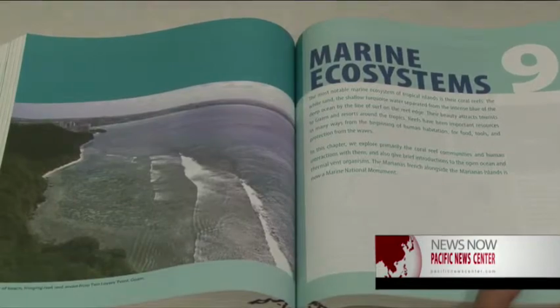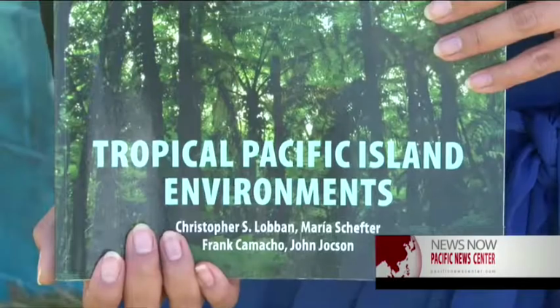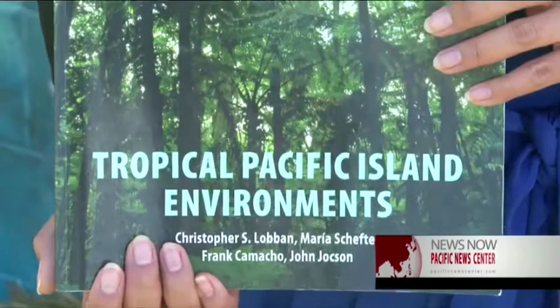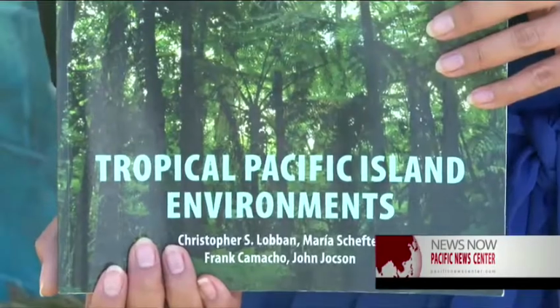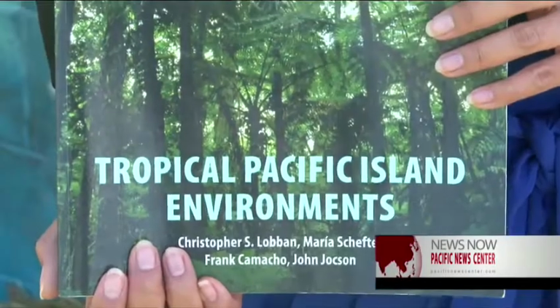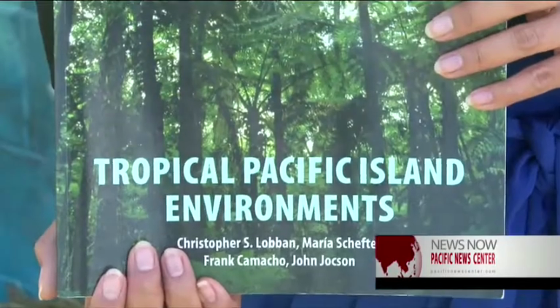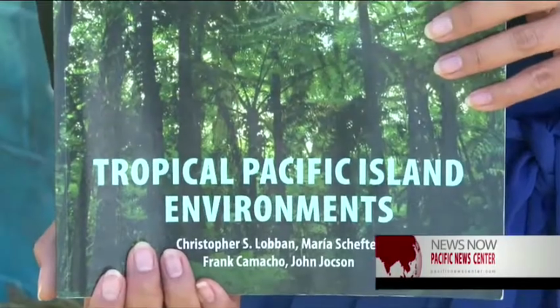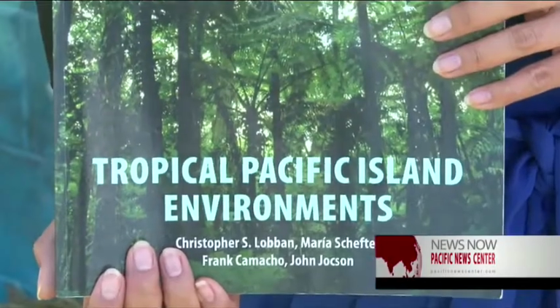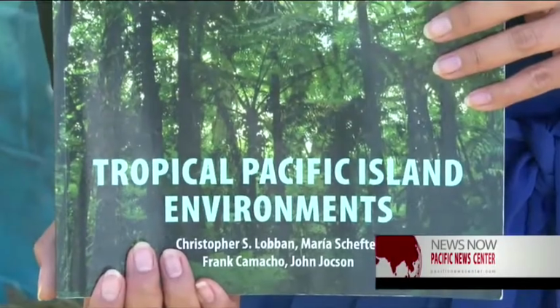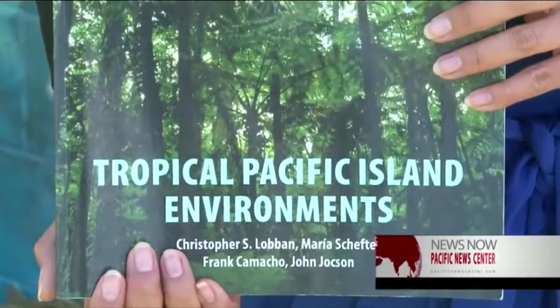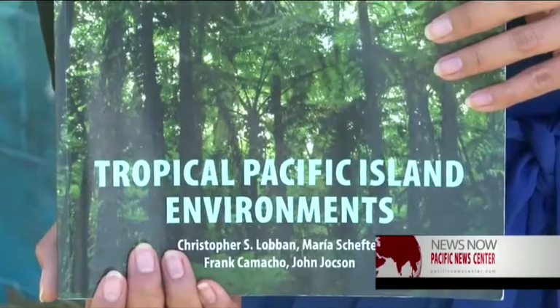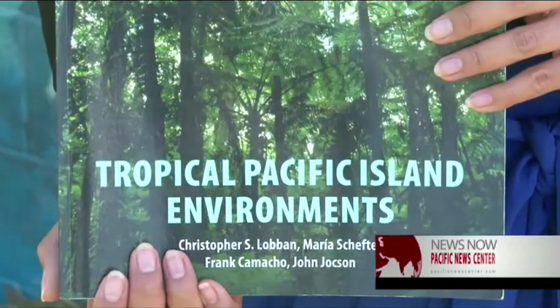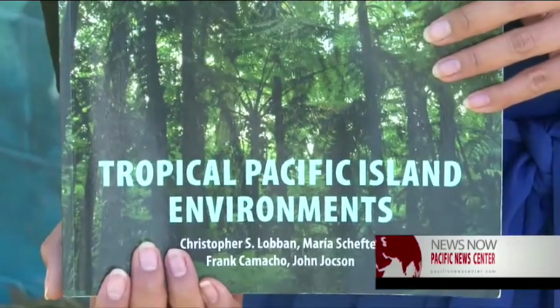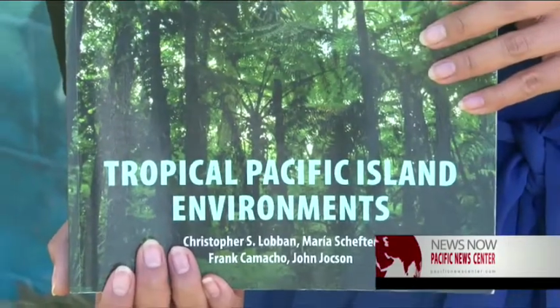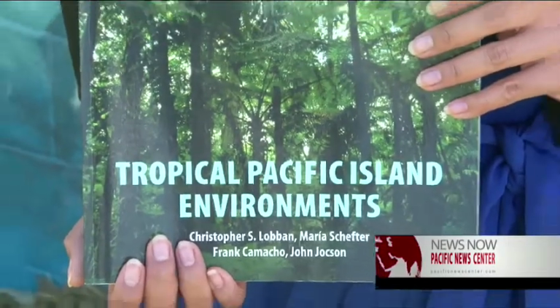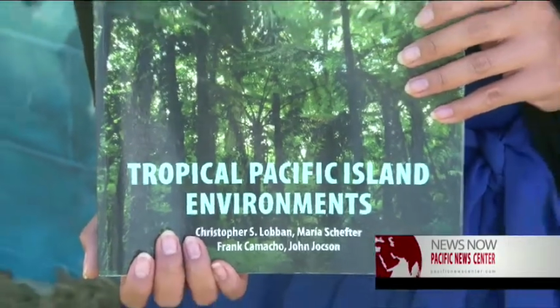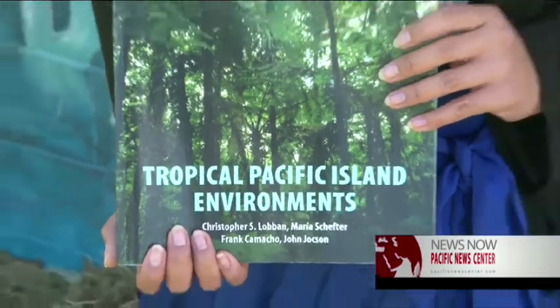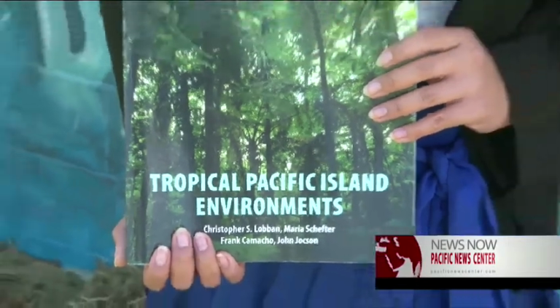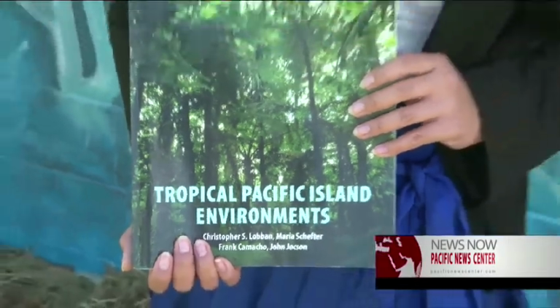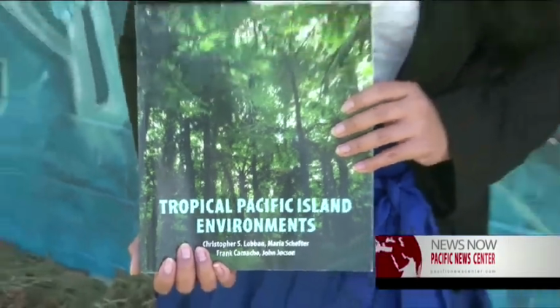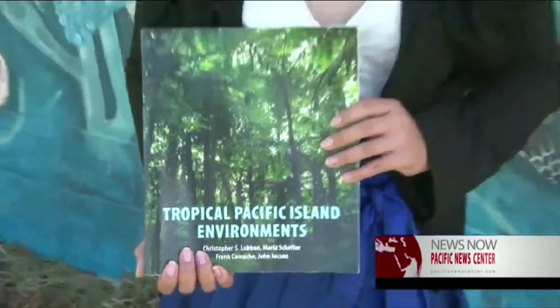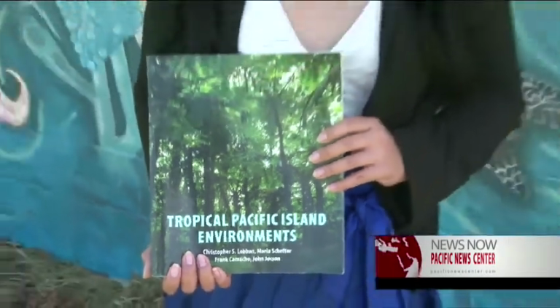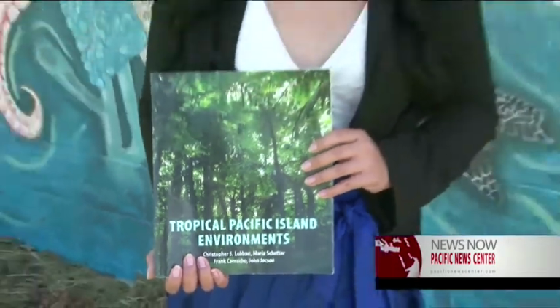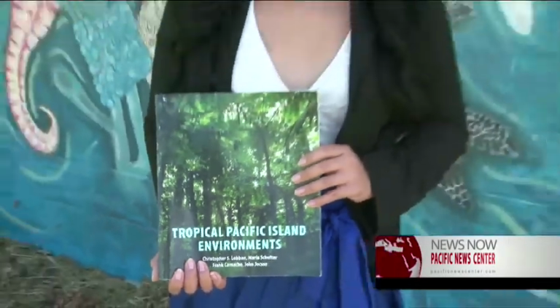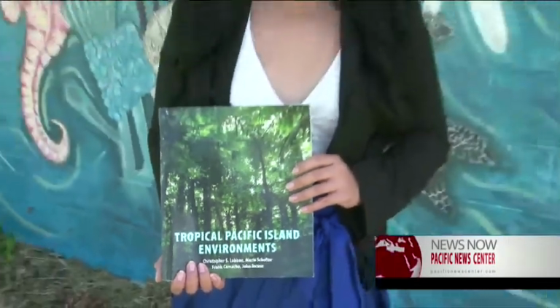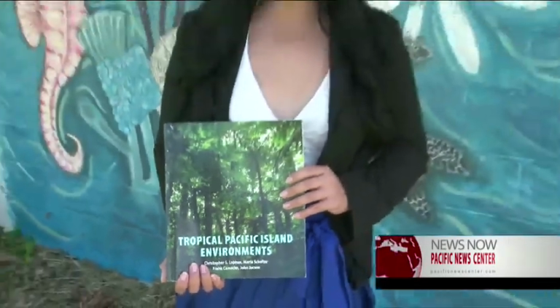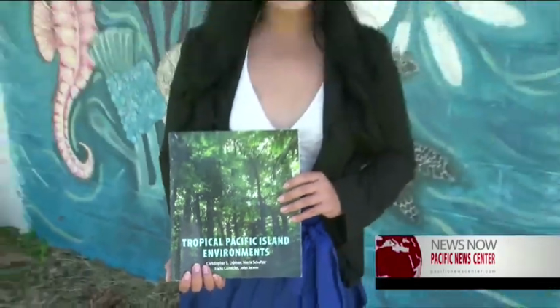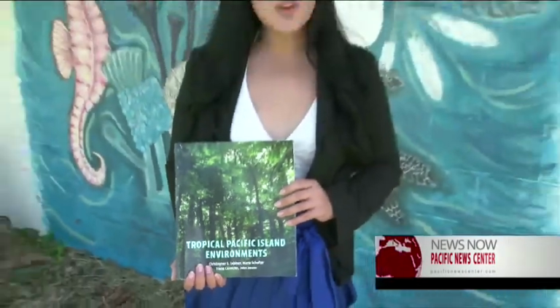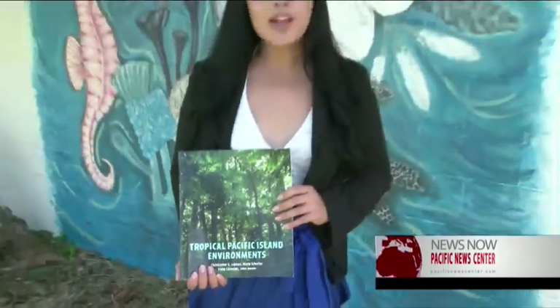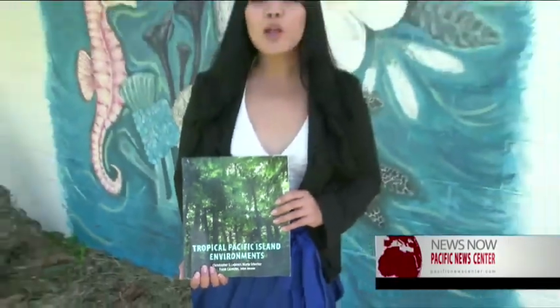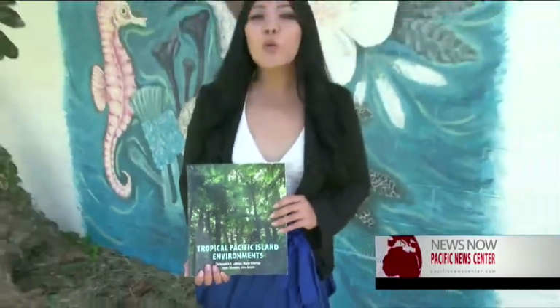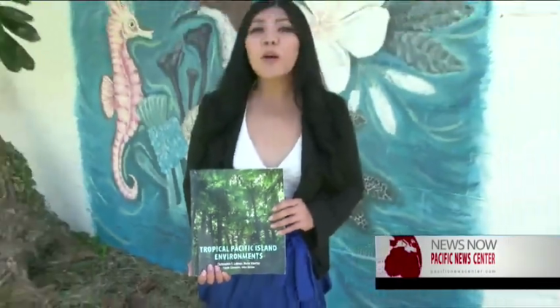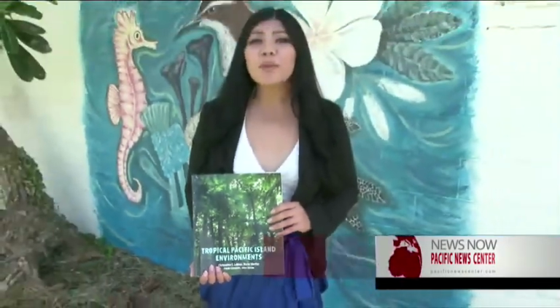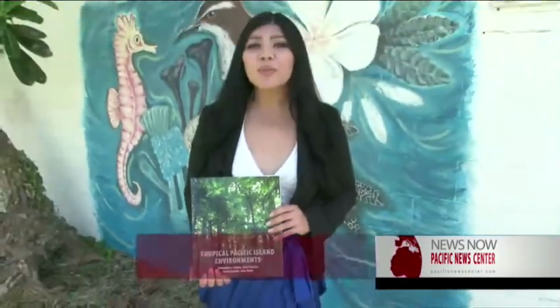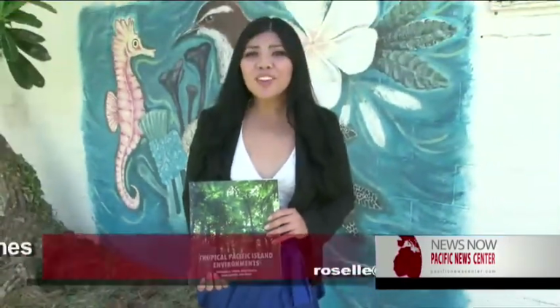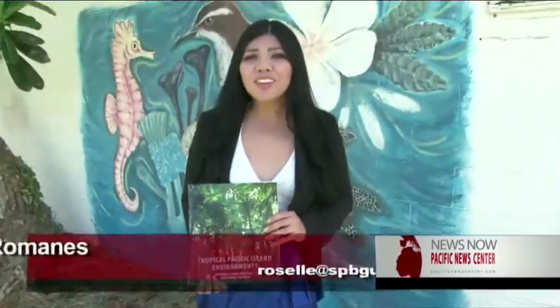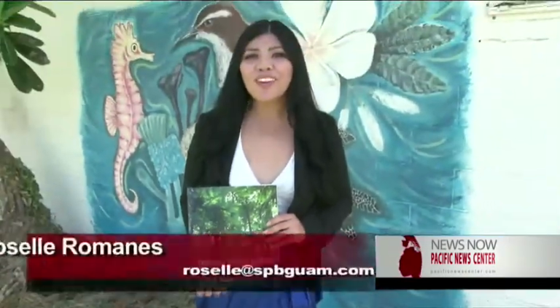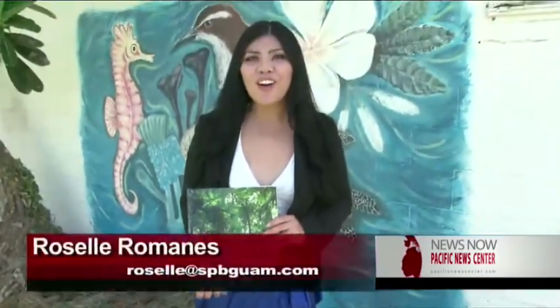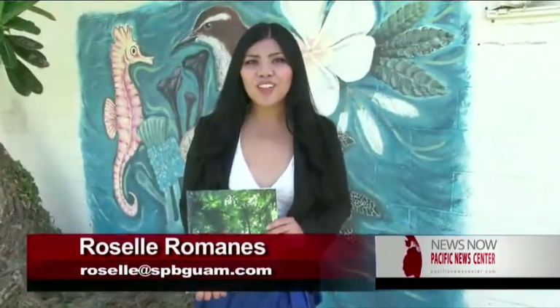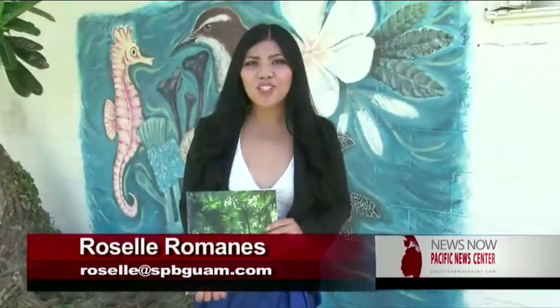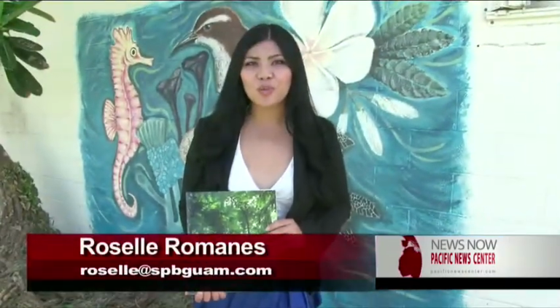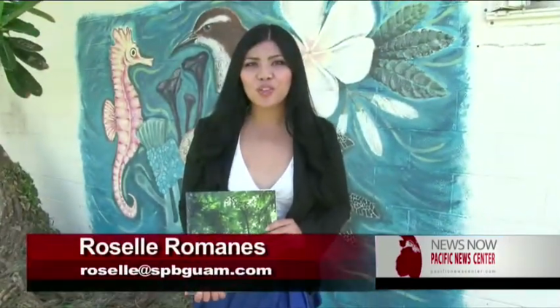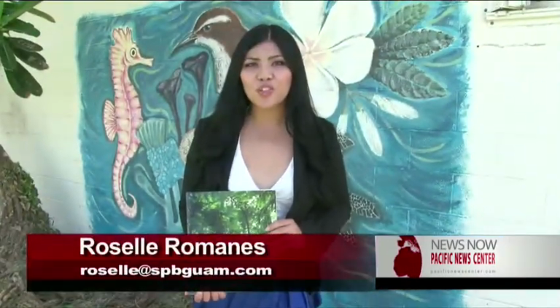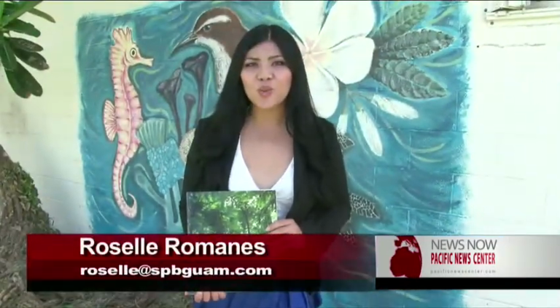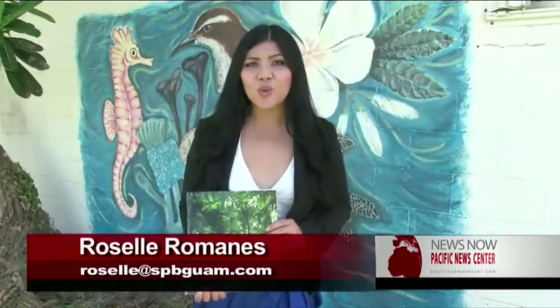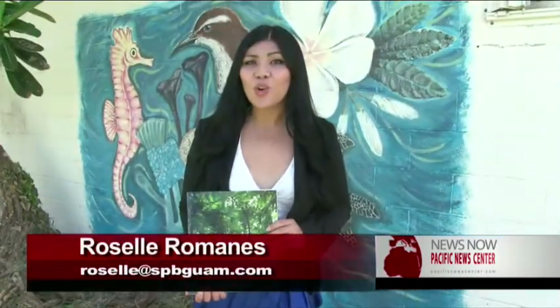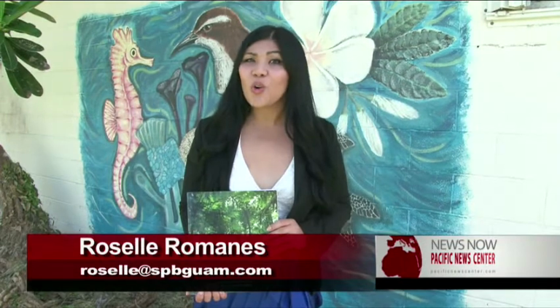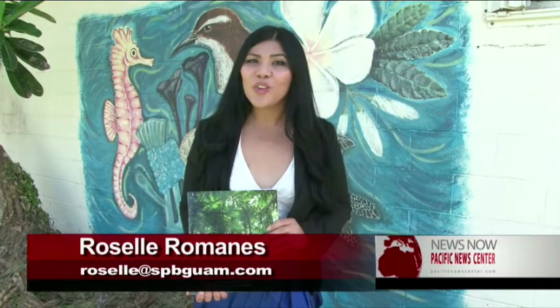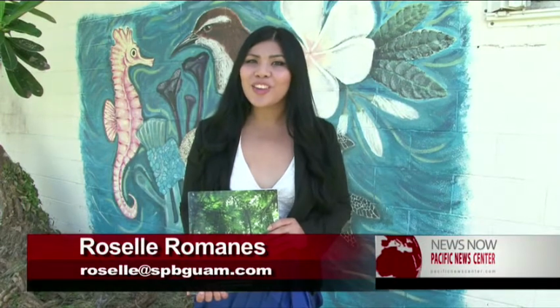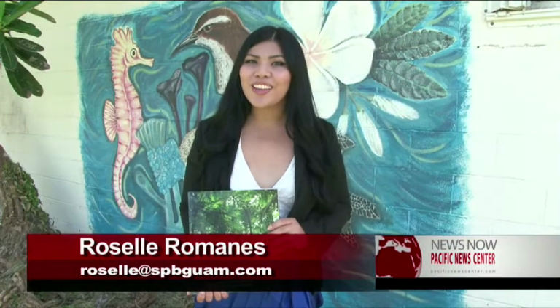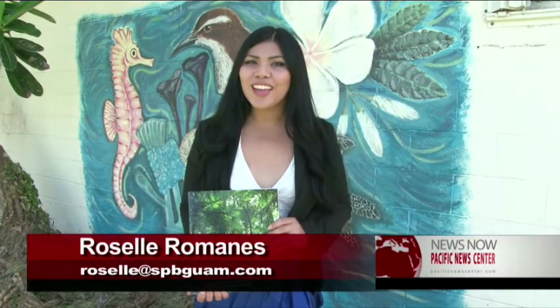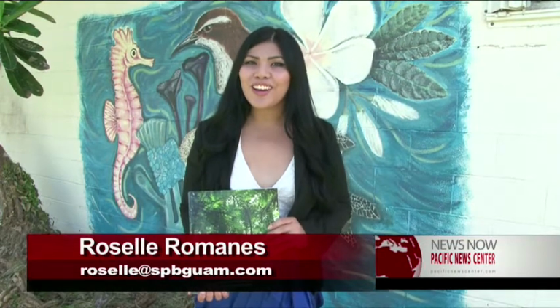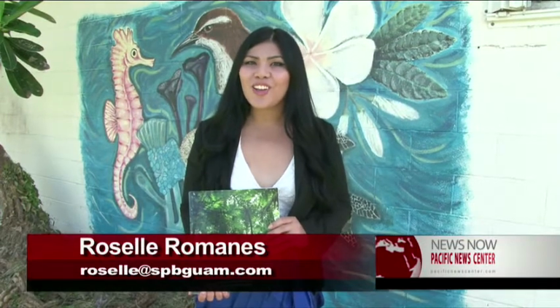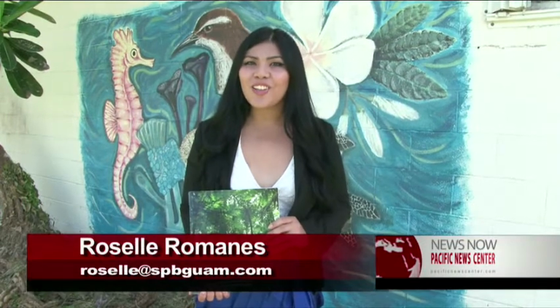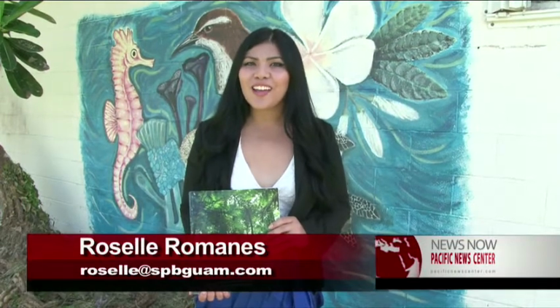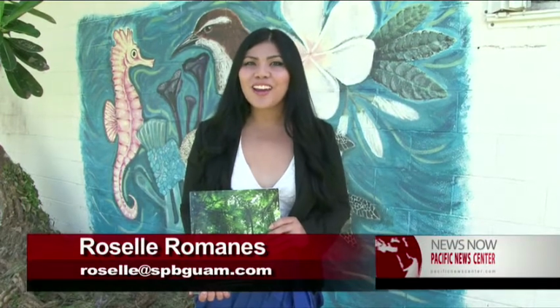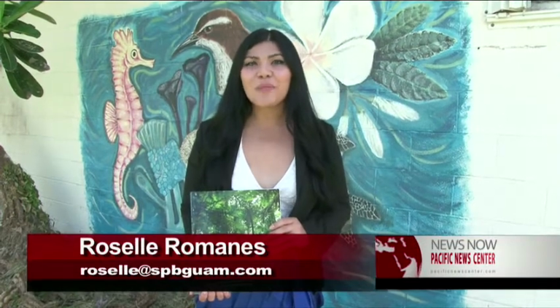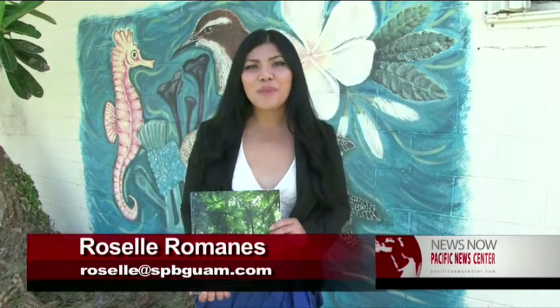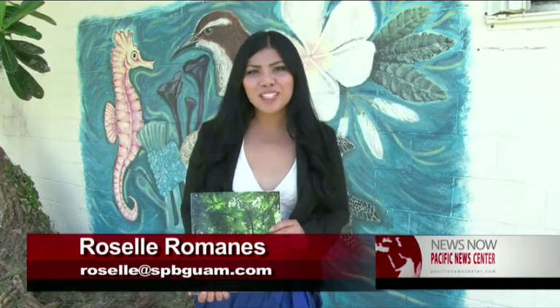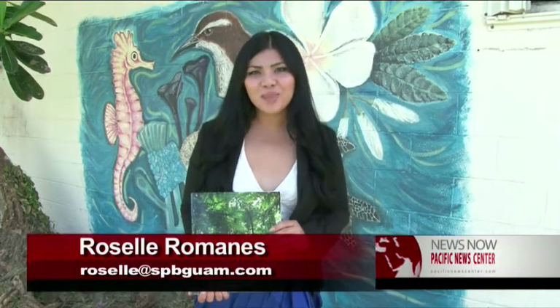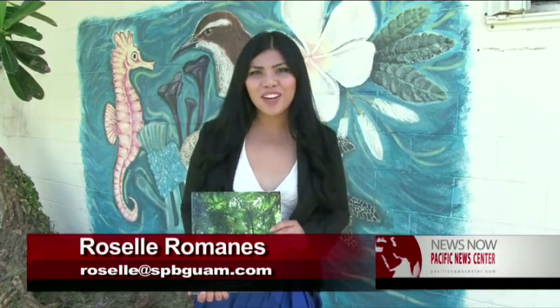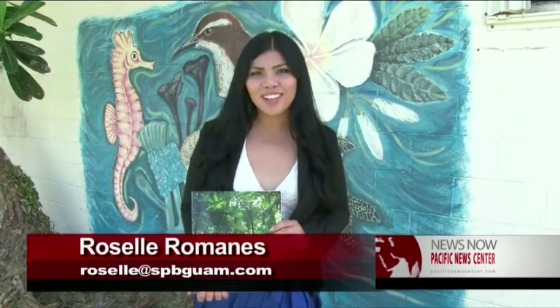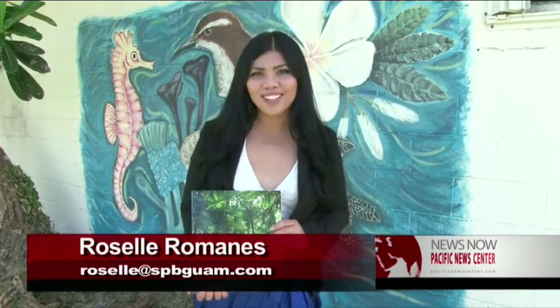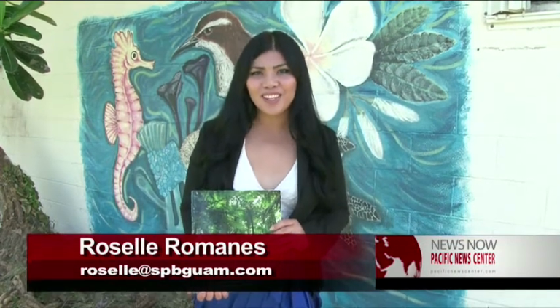Get your copy now at the University of Guam Triton Bookstore, Guam Community College Bookstore, or you can get it online at Best Press.